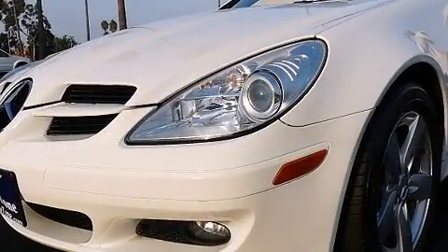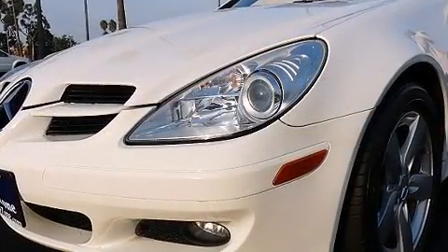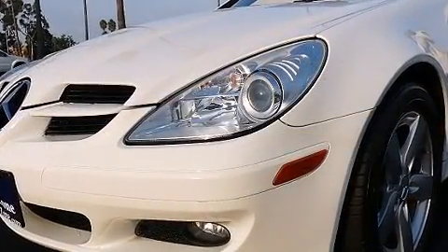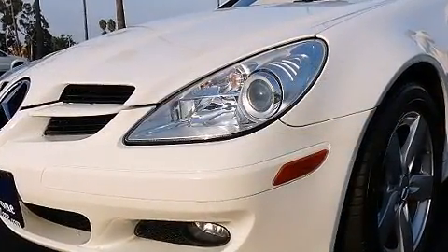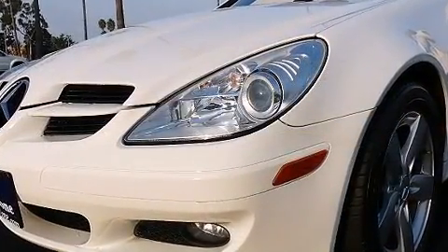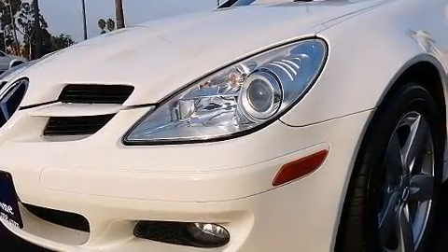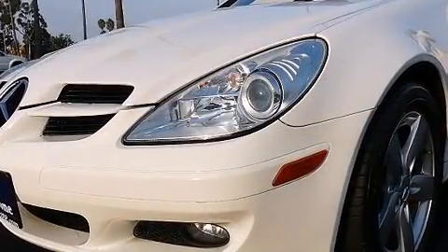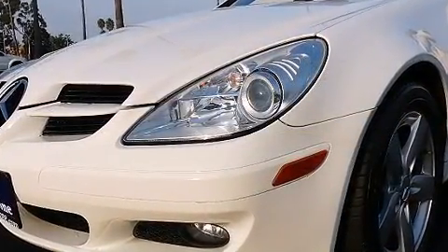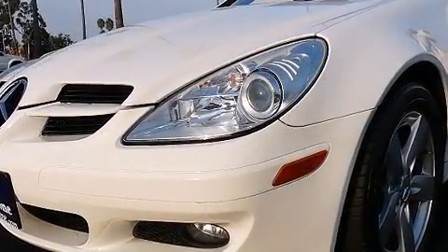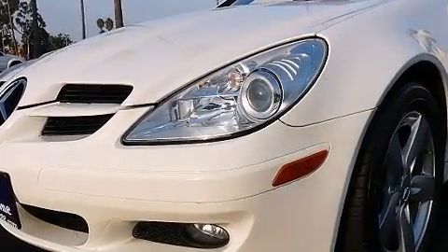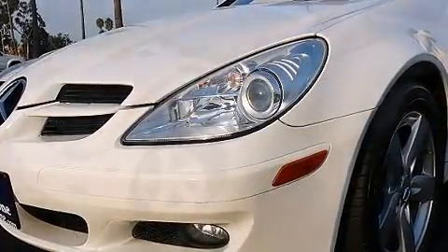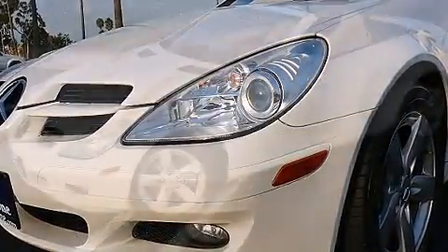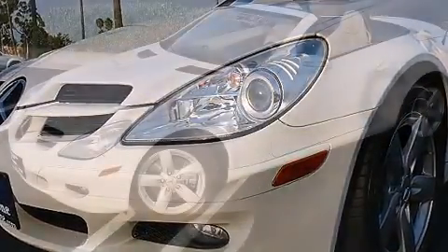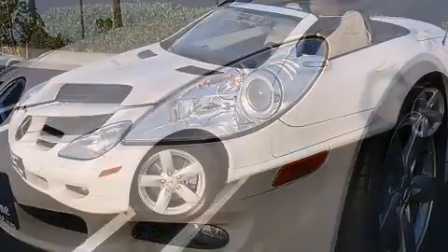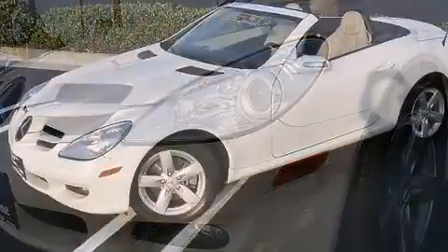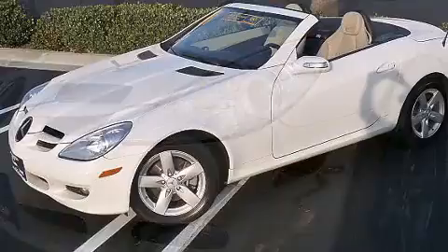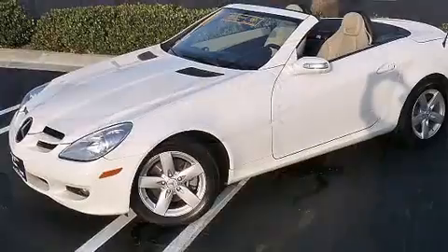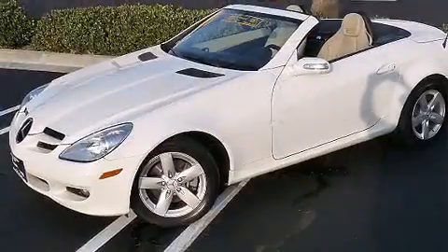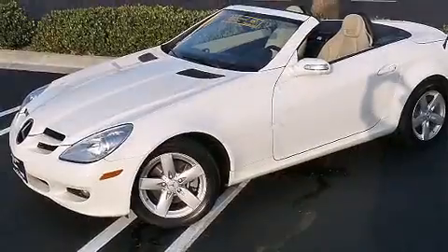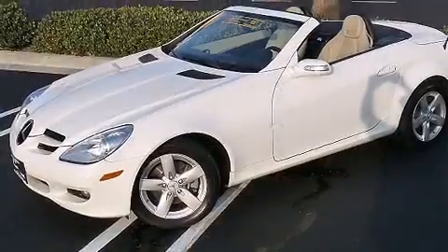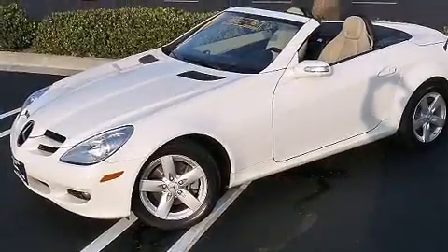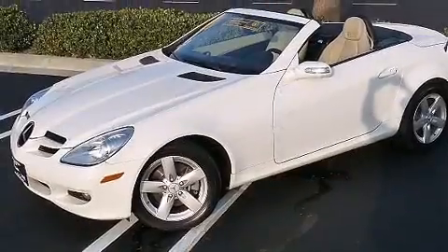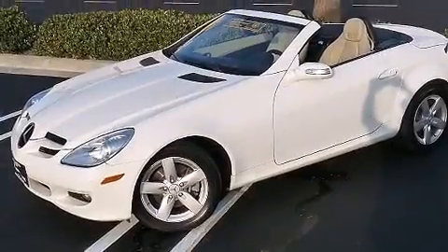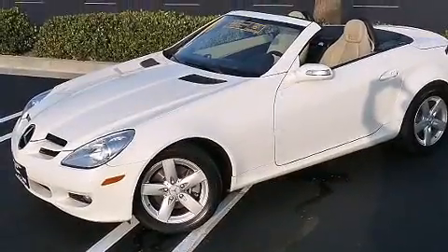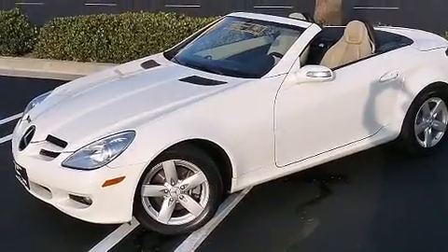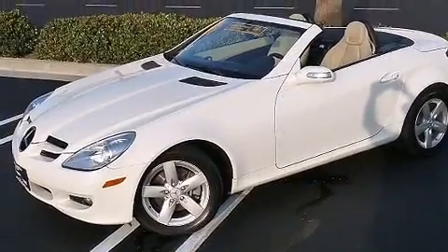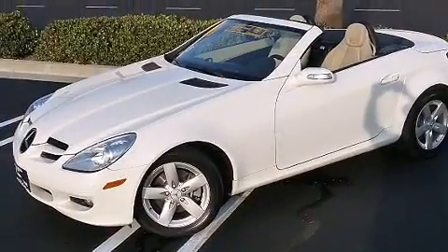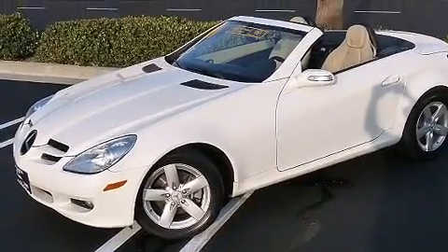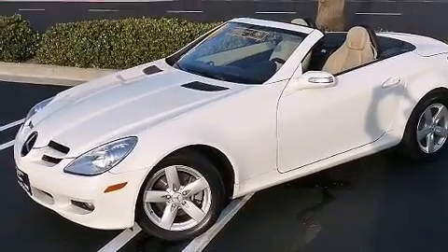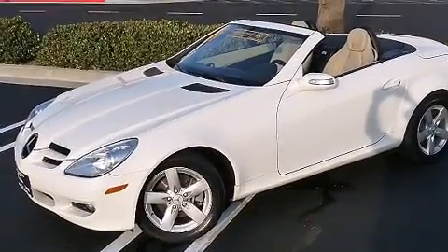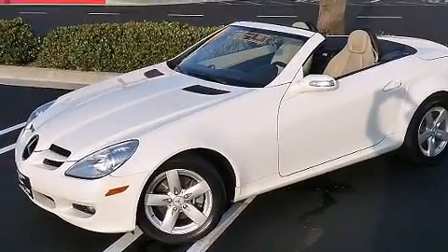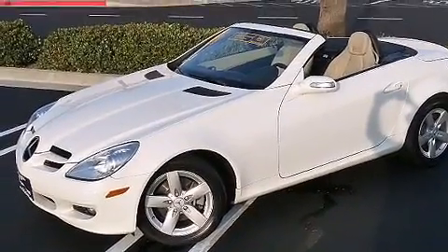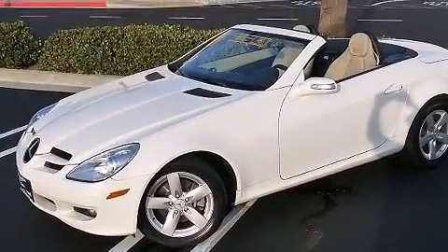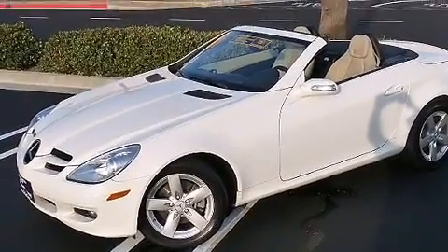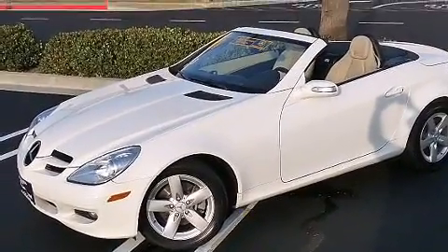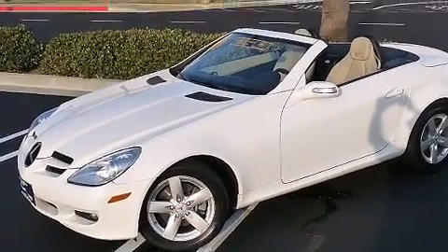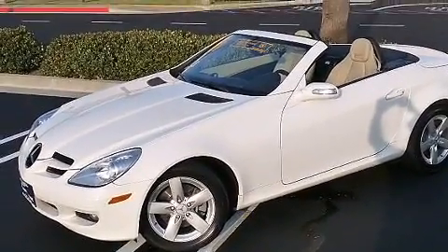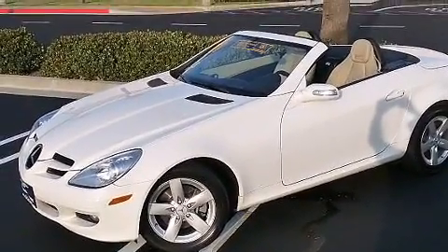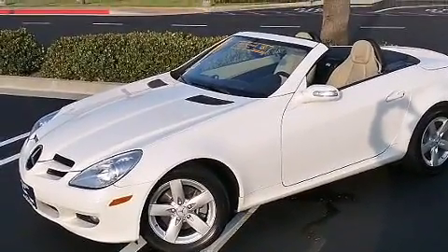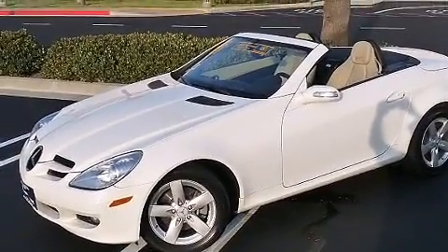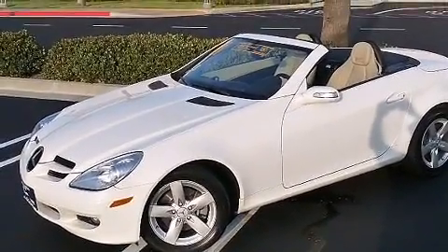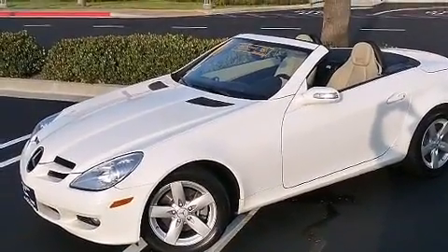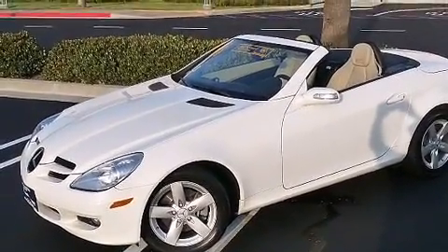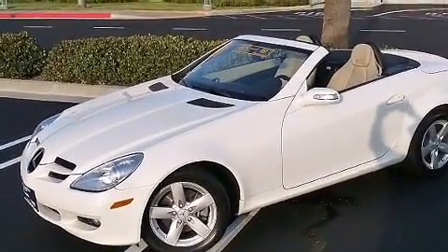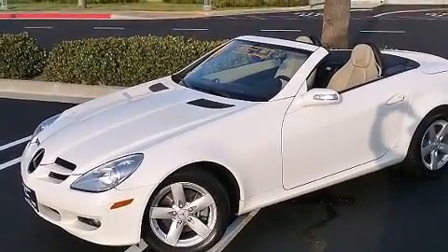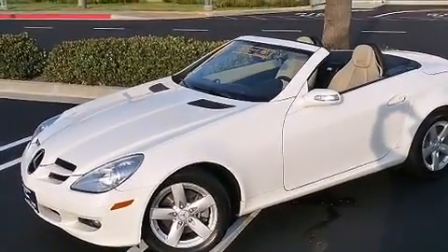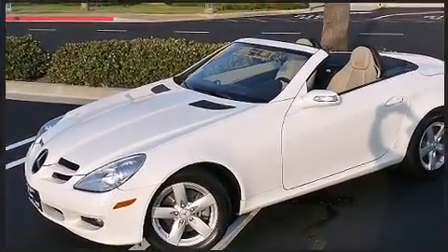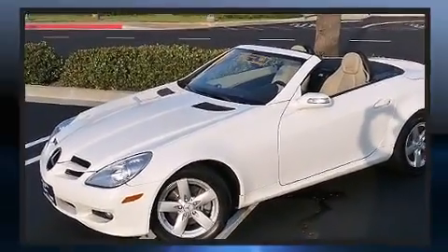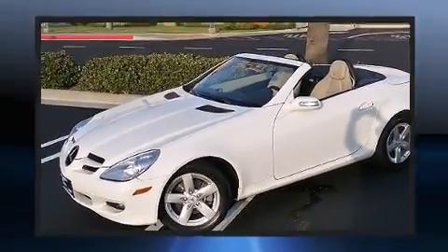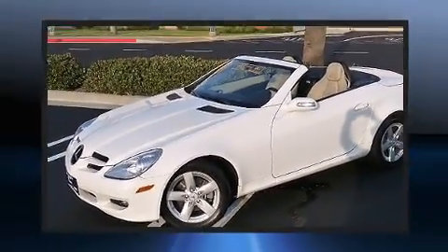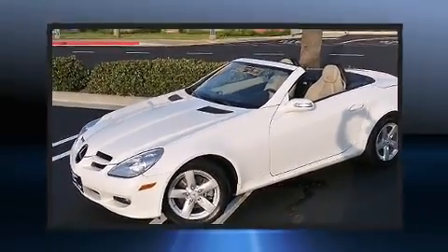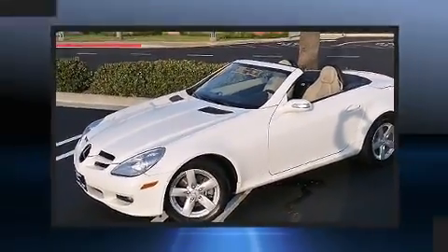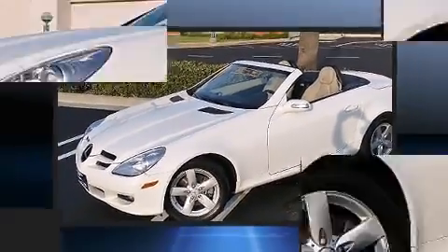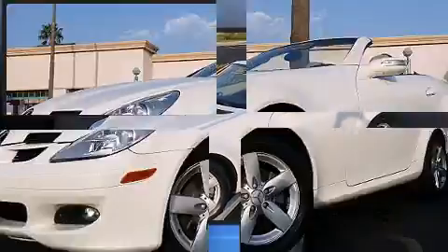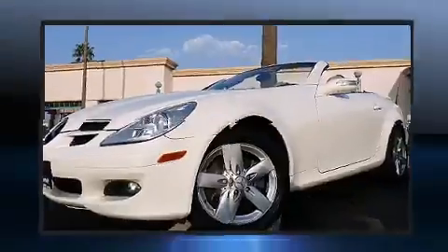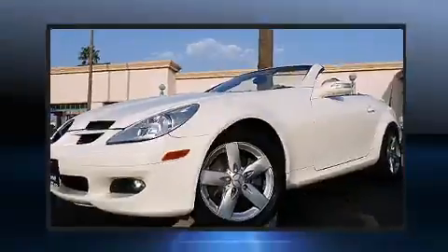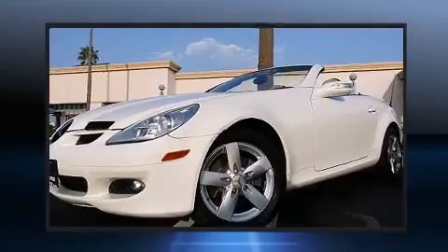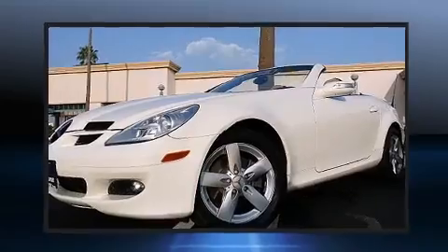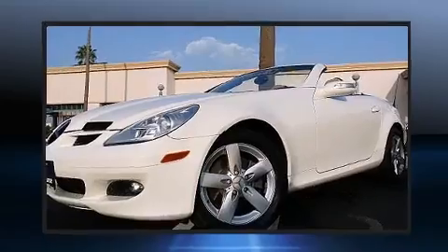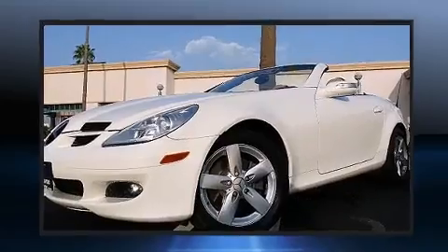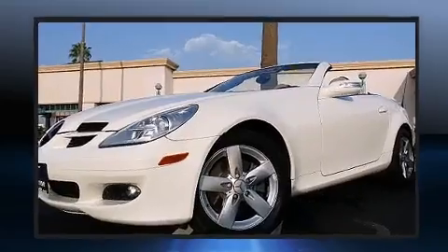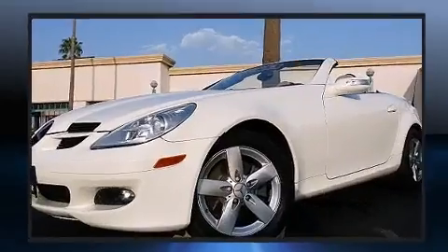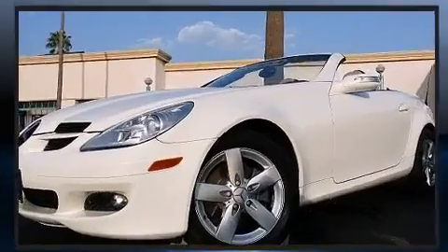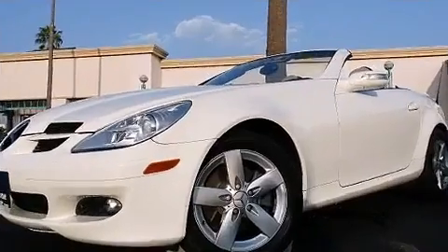Top features include a power convertible top, a leather steering wheel, automatic temperature control, and one-touch window functionality.